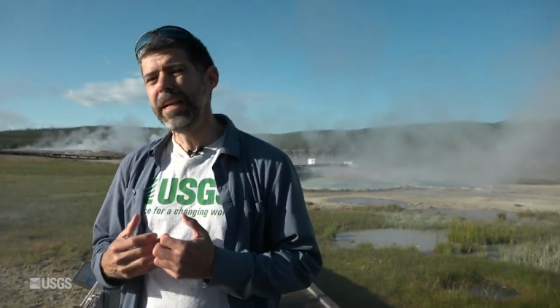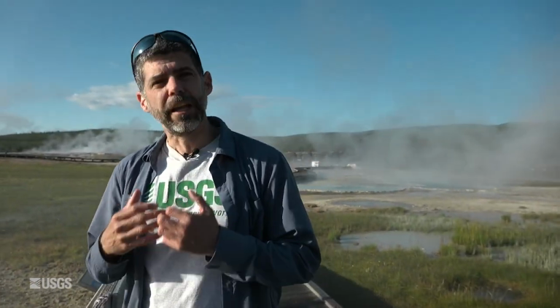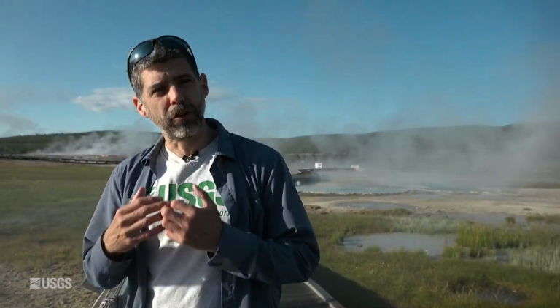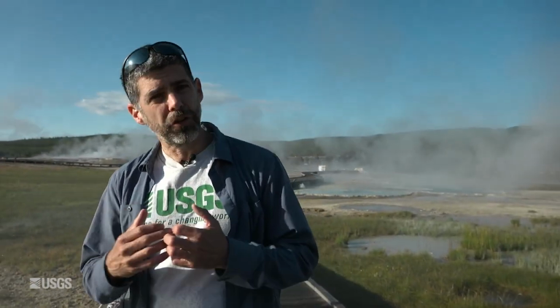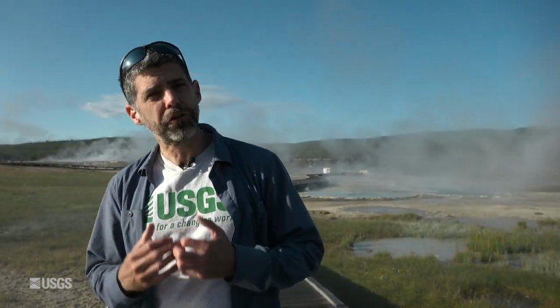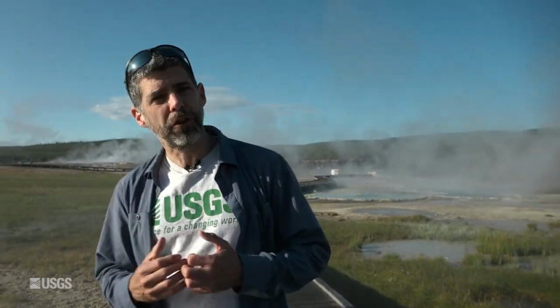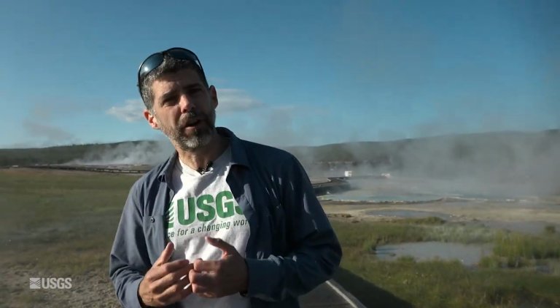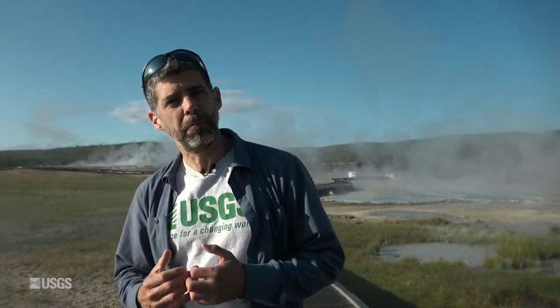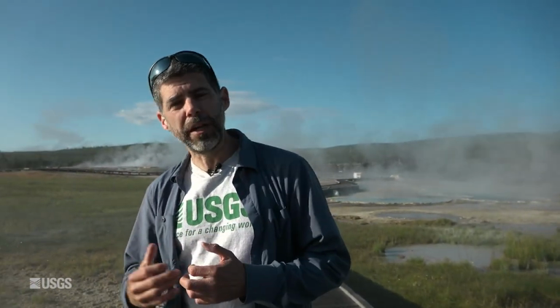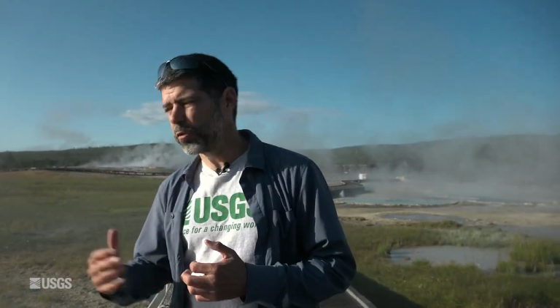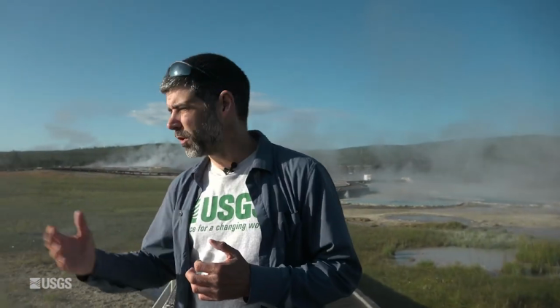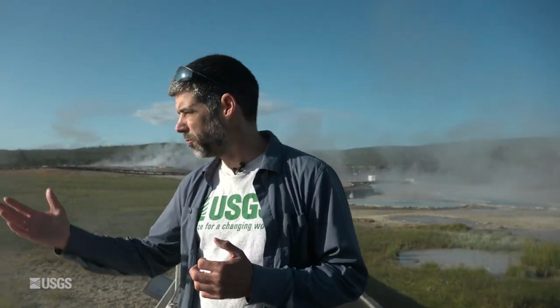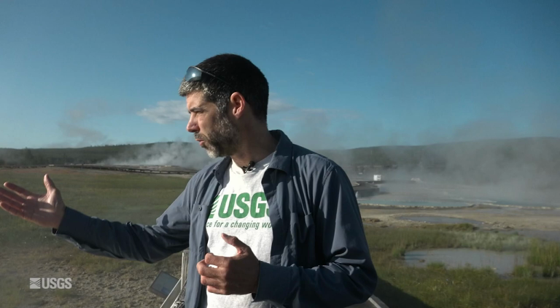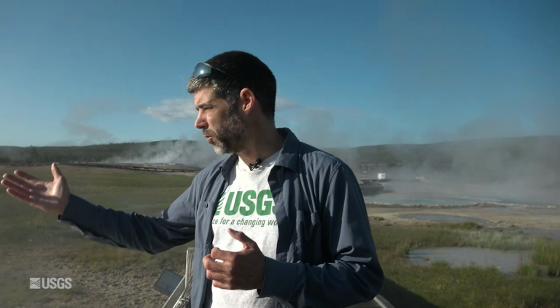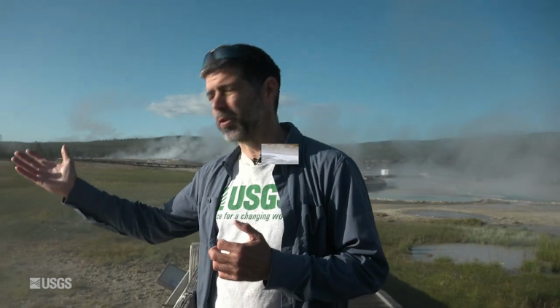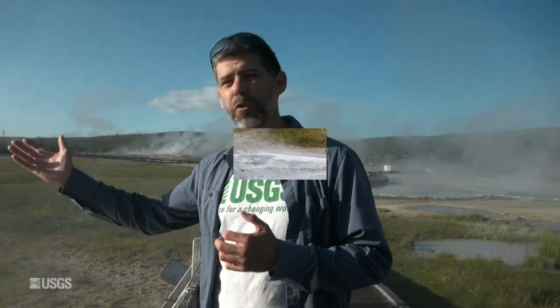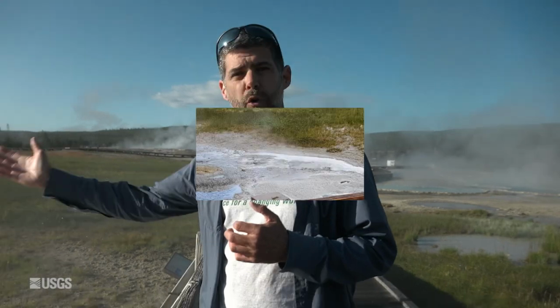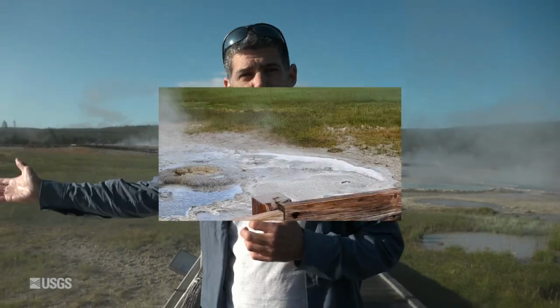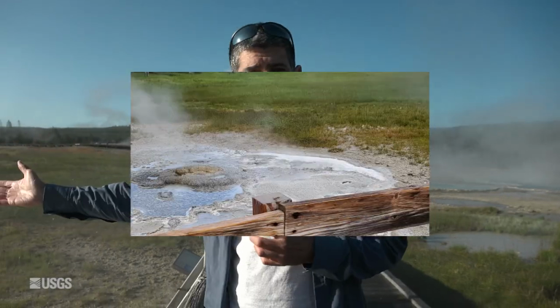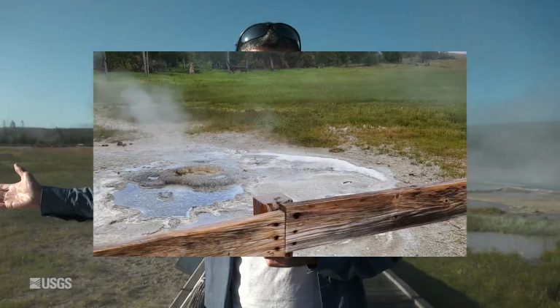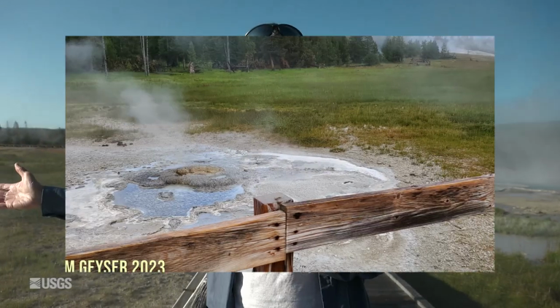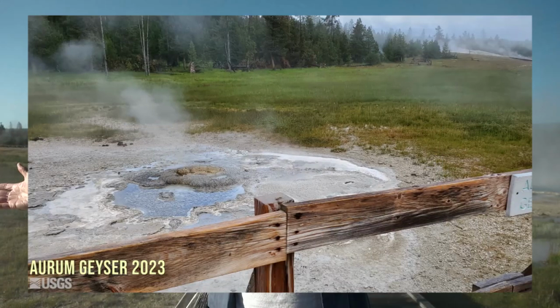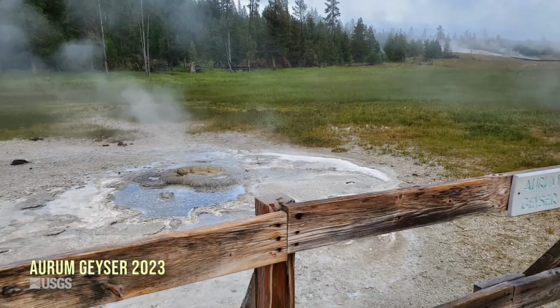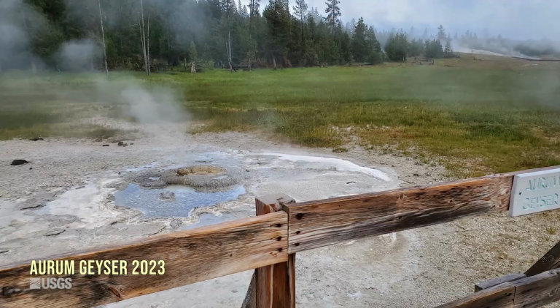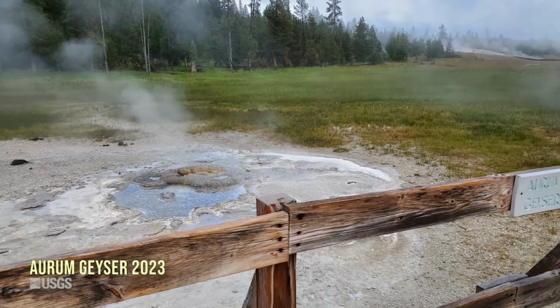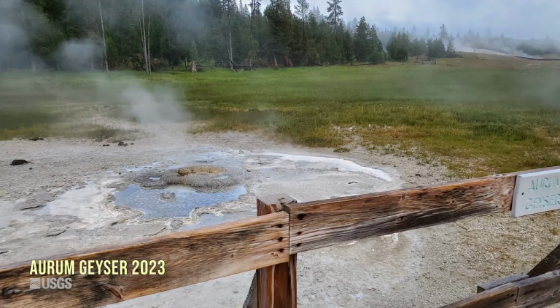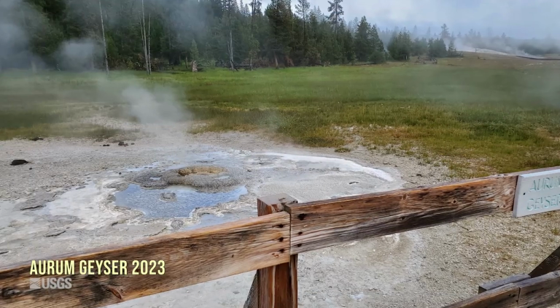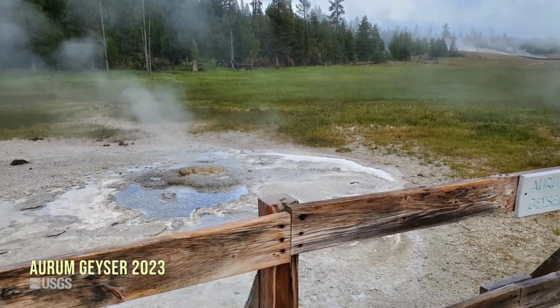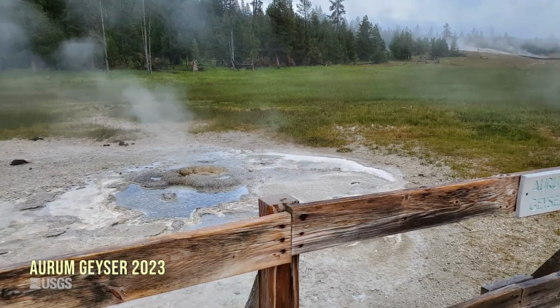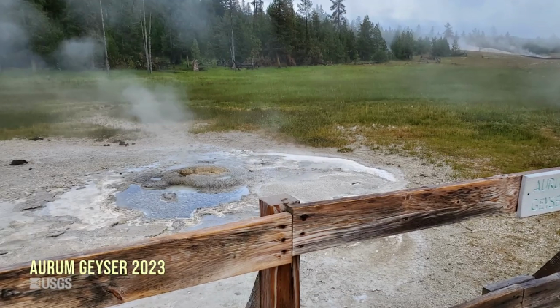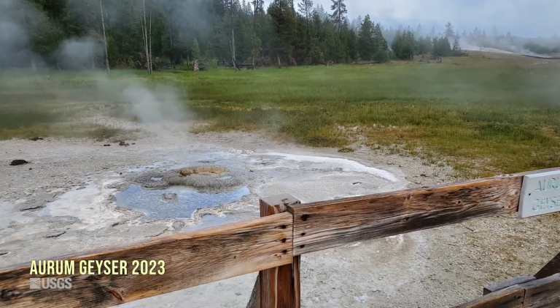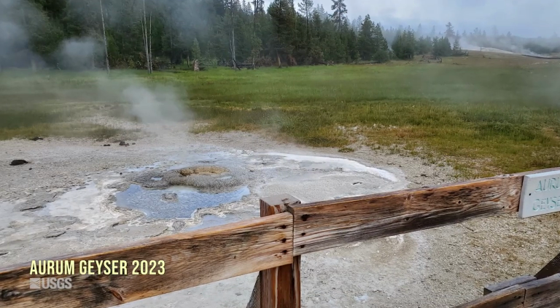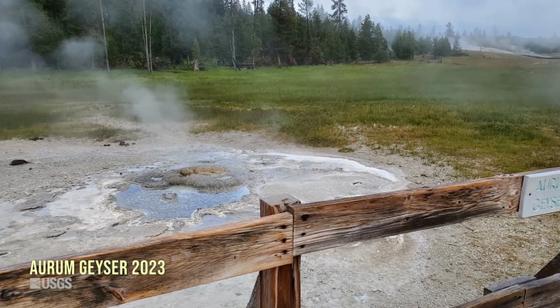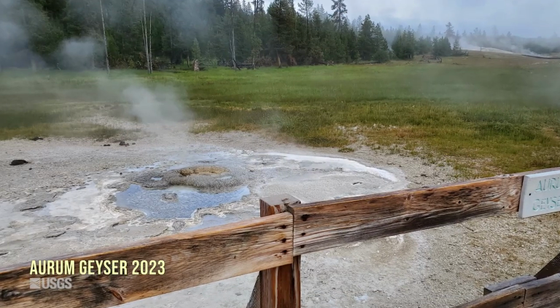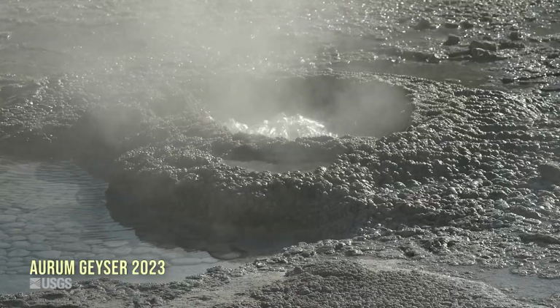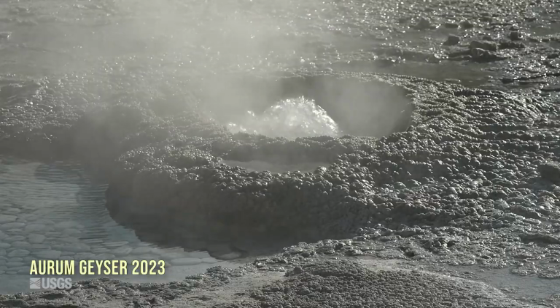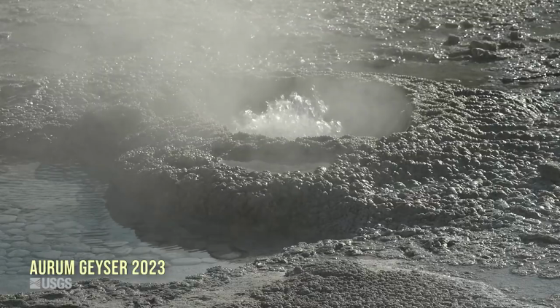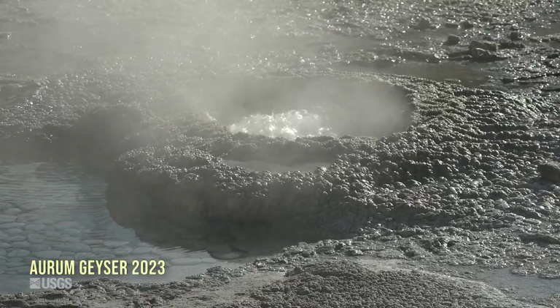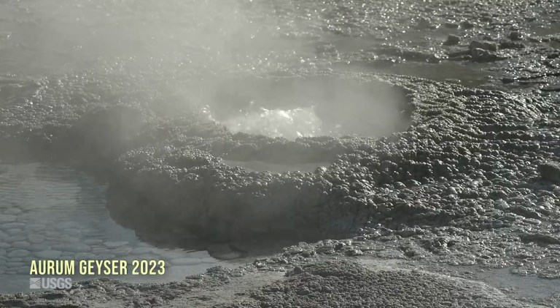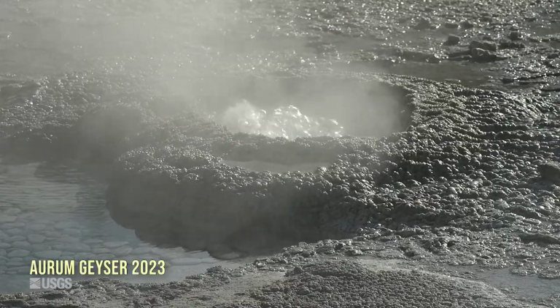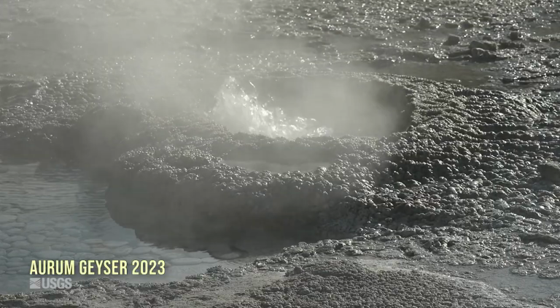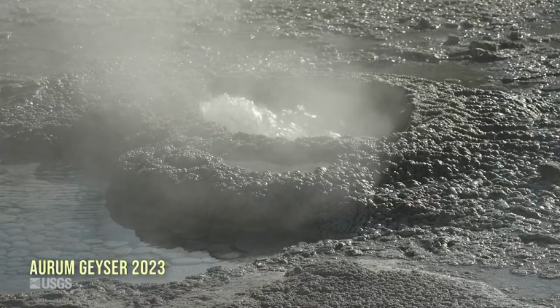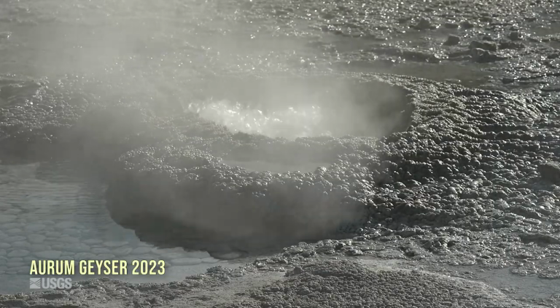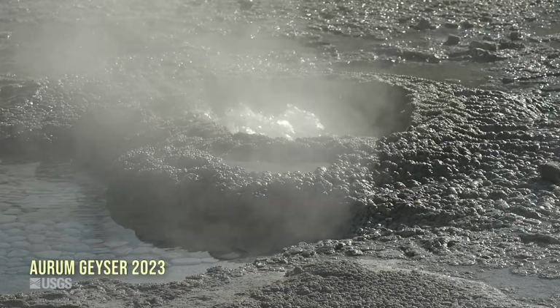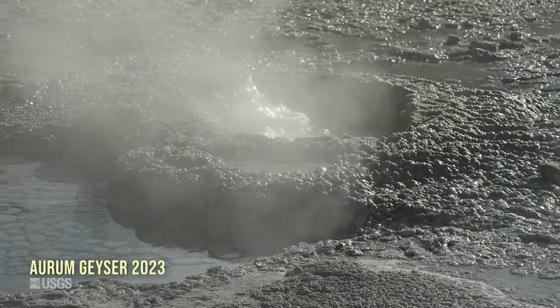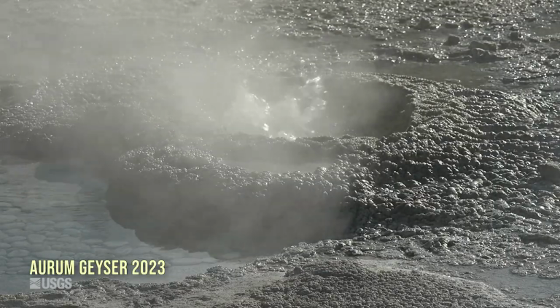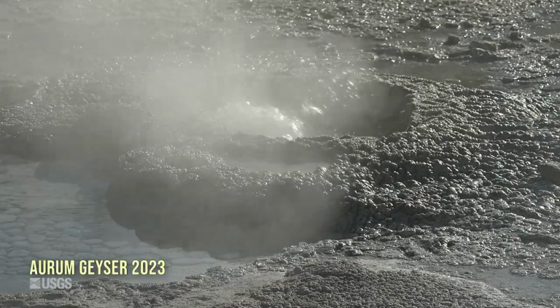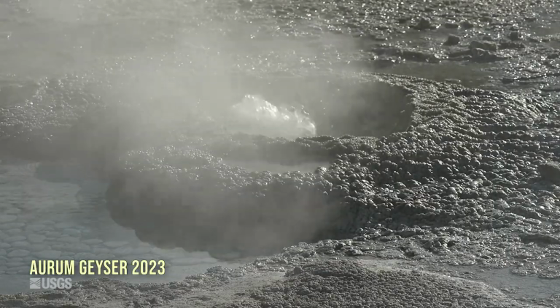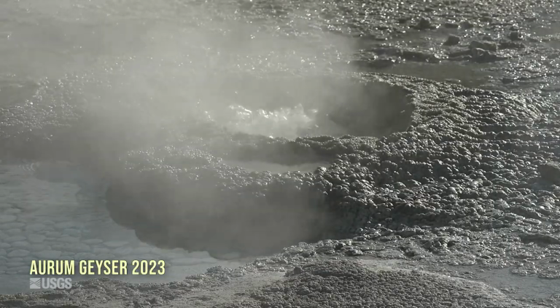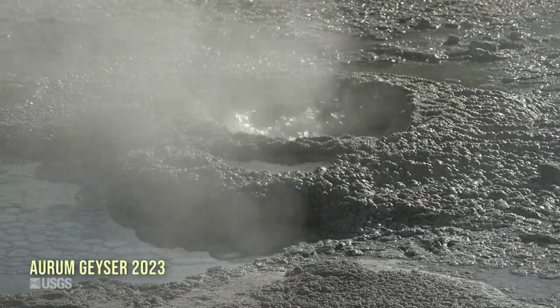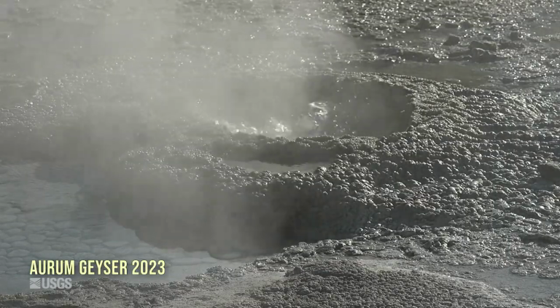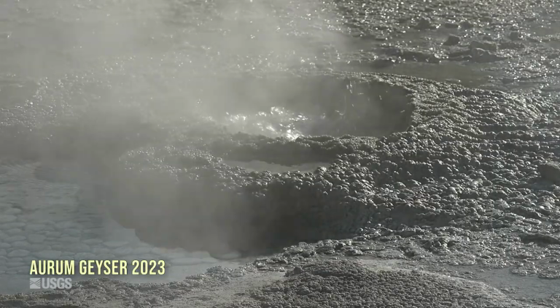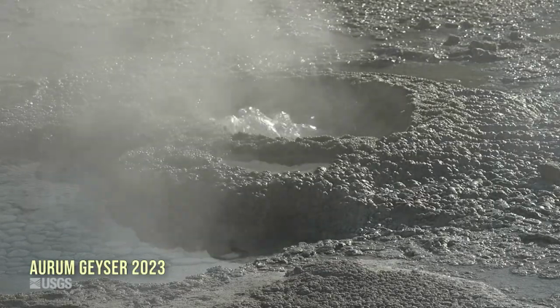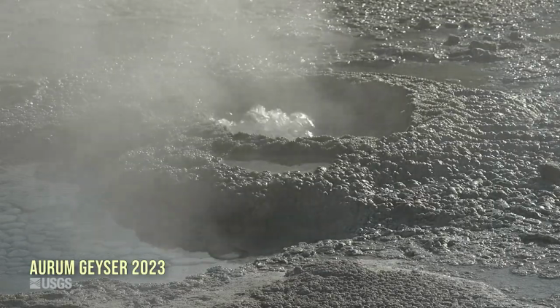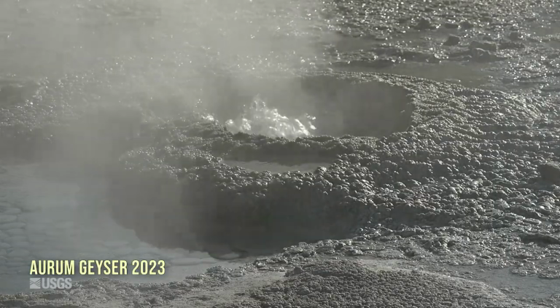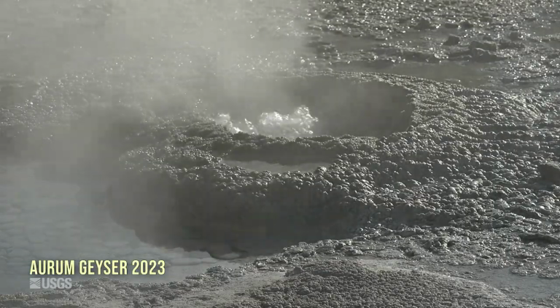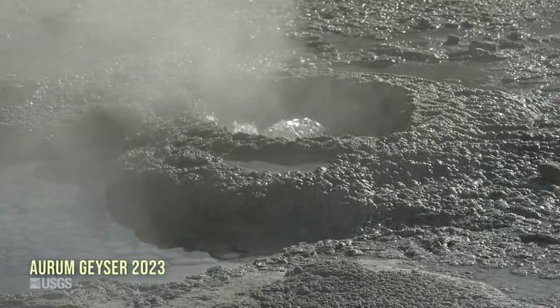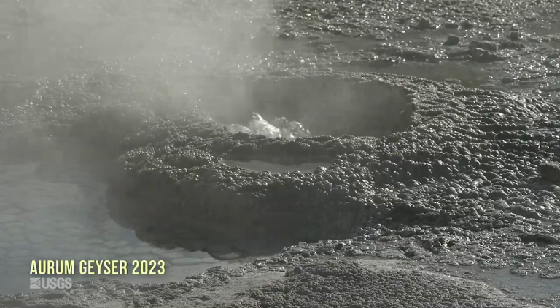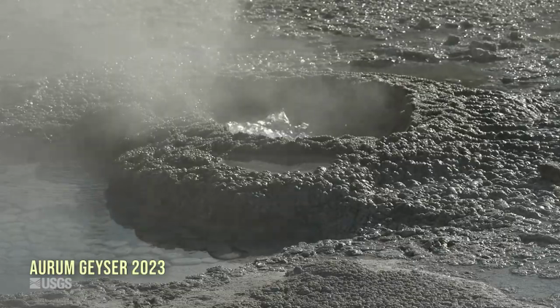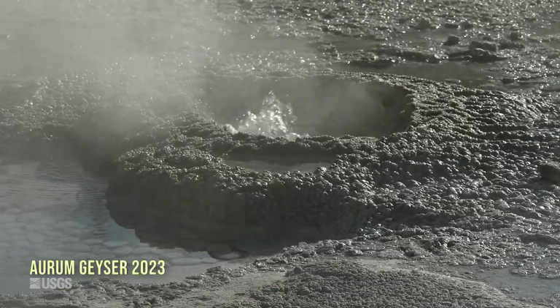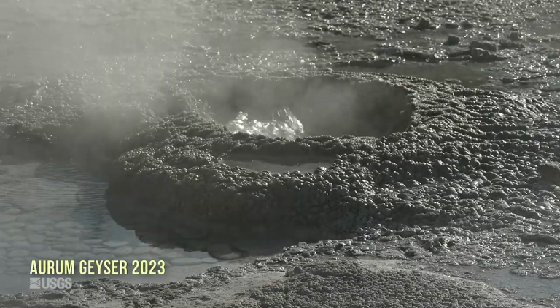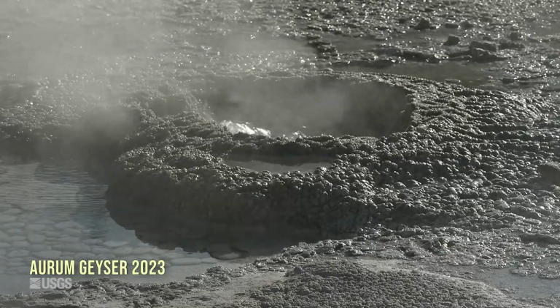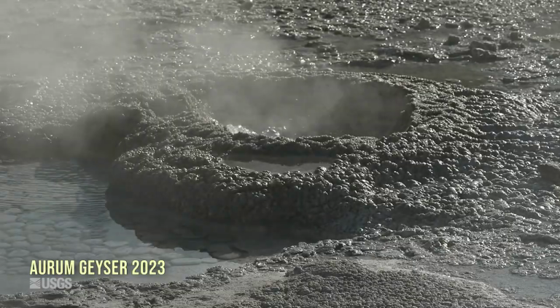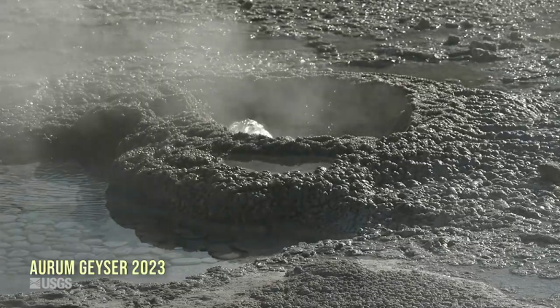It all started on May 24th with Orem Geyser, which began erupting for the first time in two years. It had repeated eruptions over the weeks that followed.